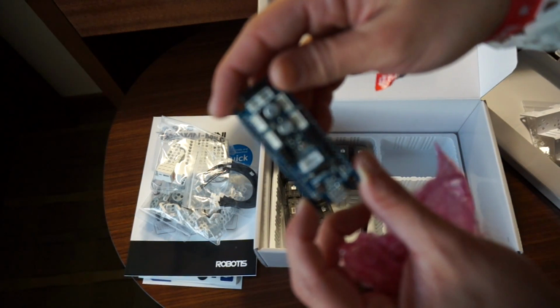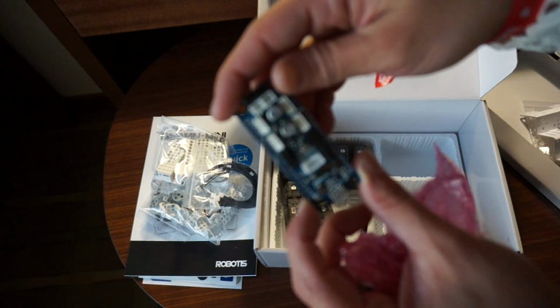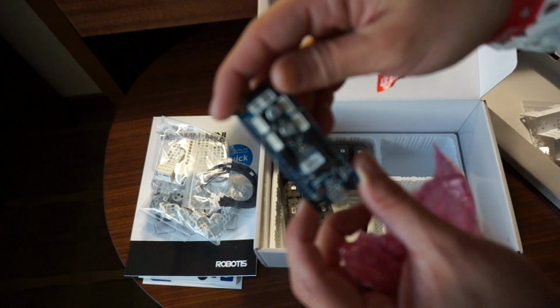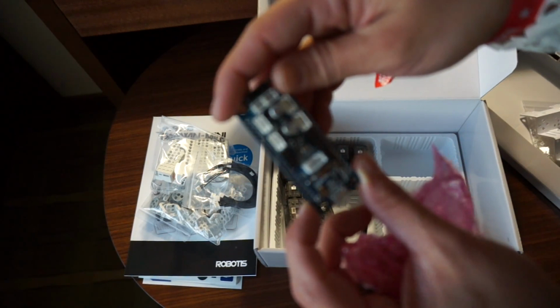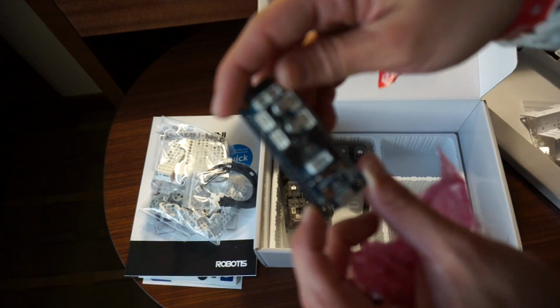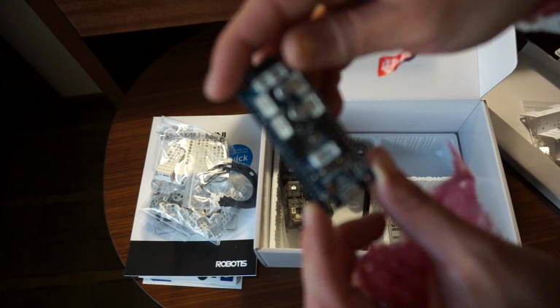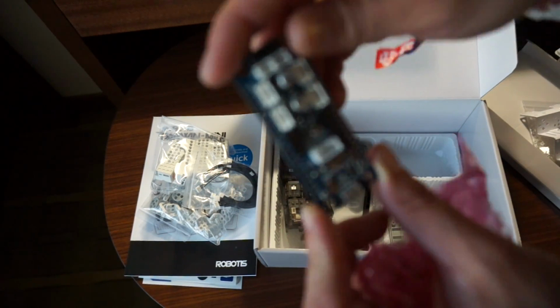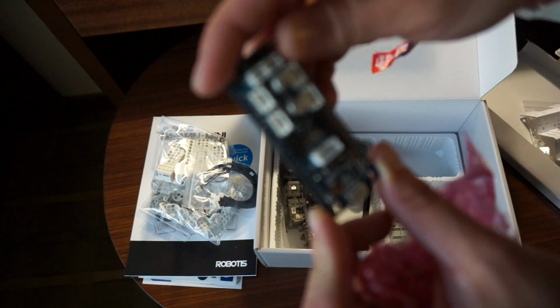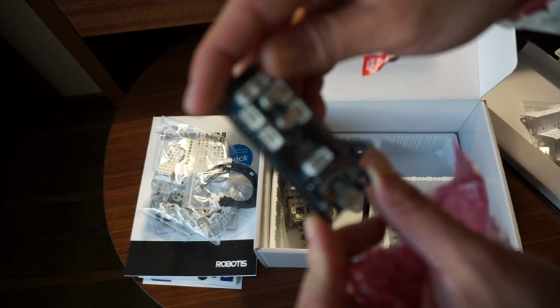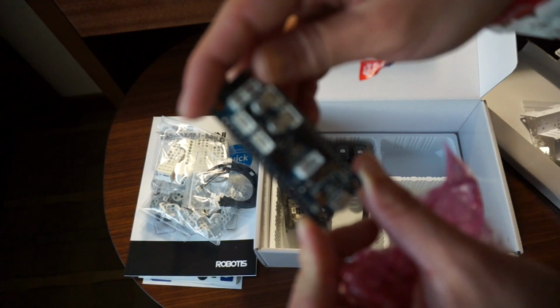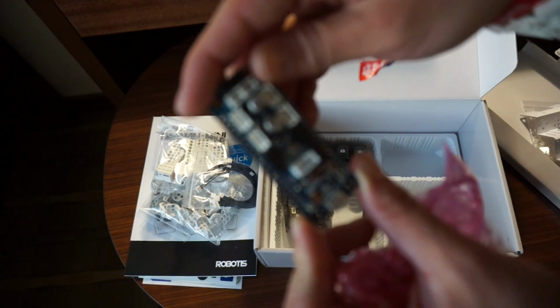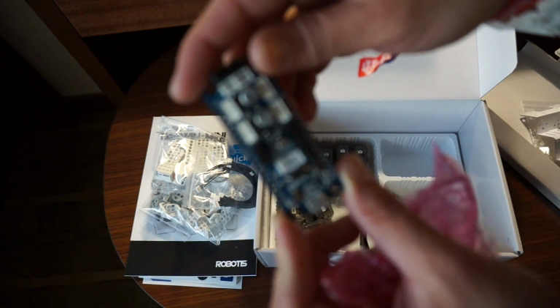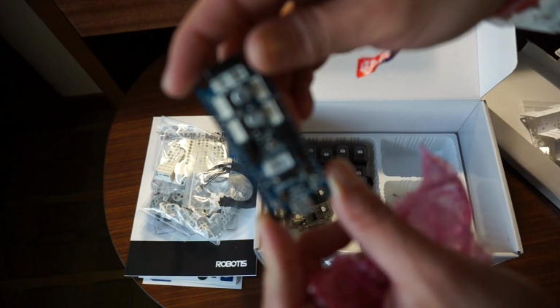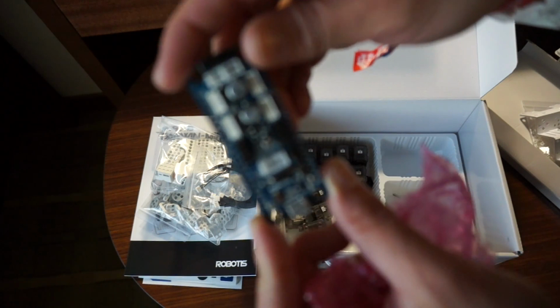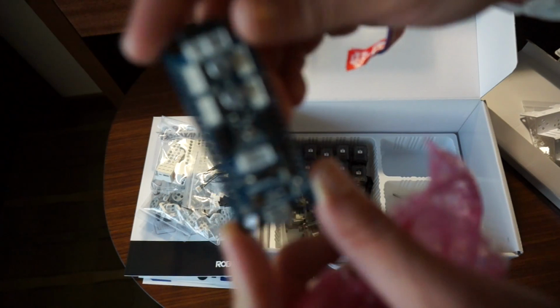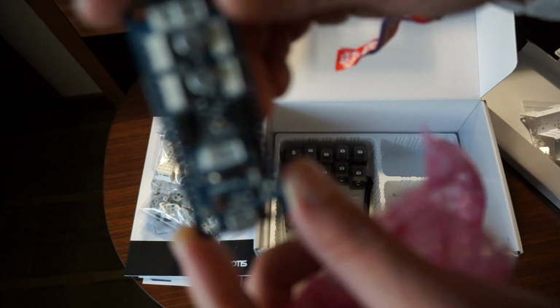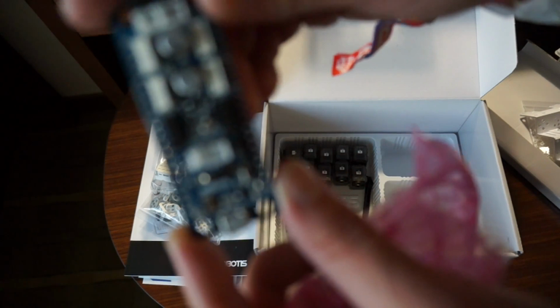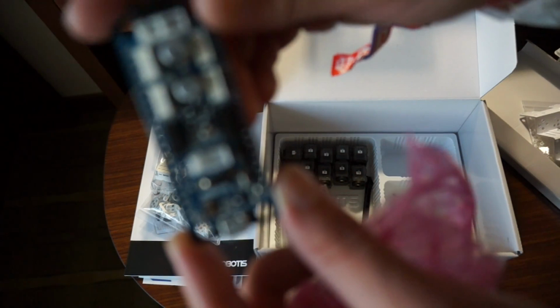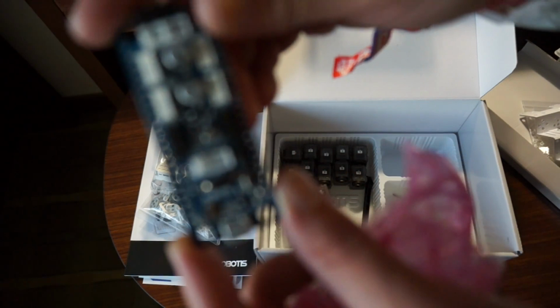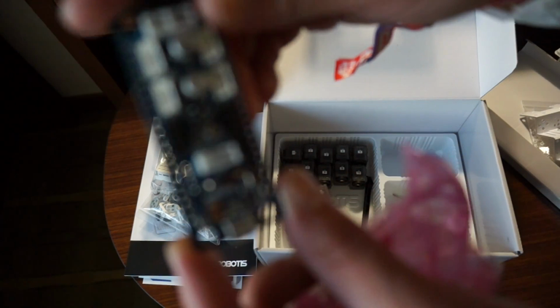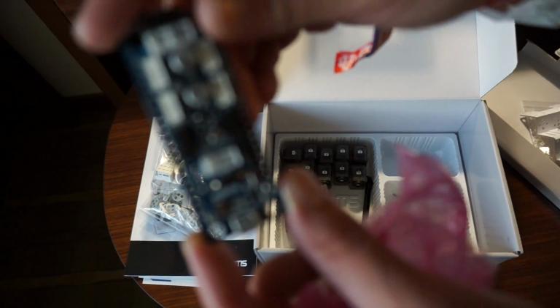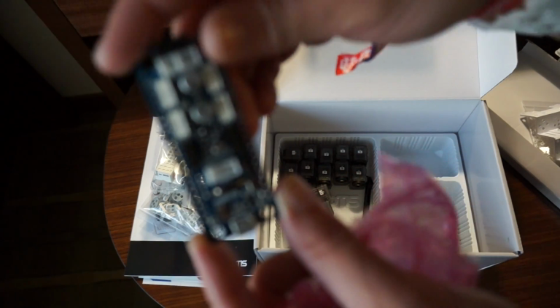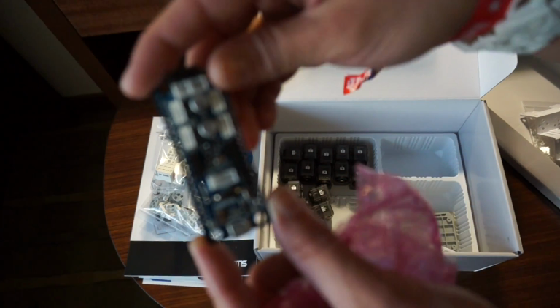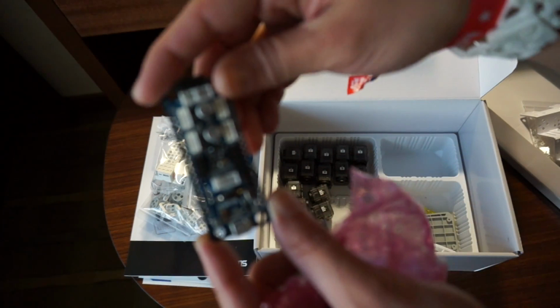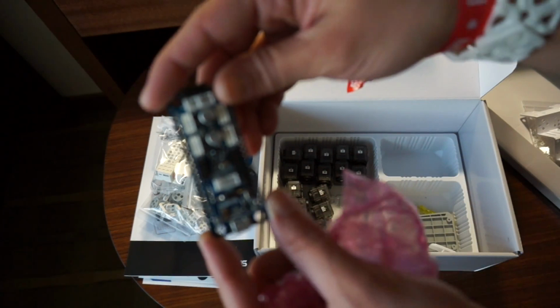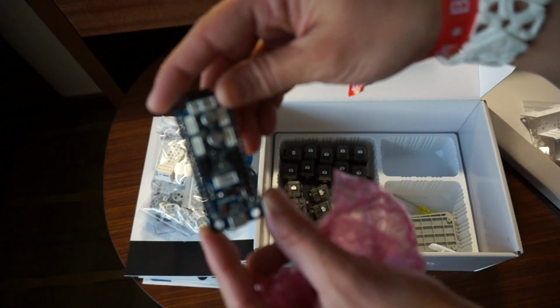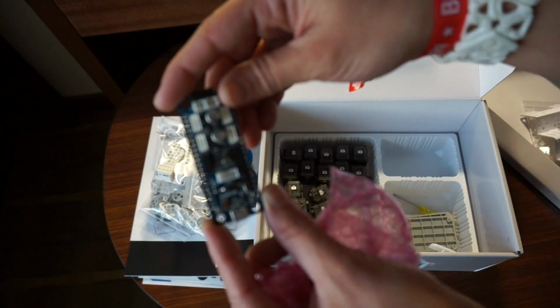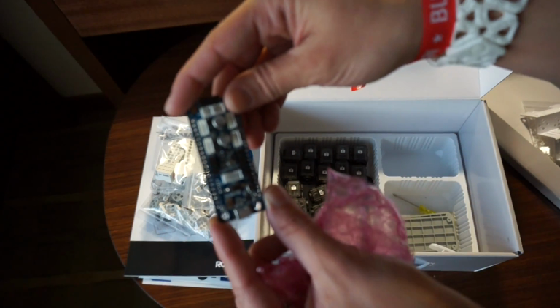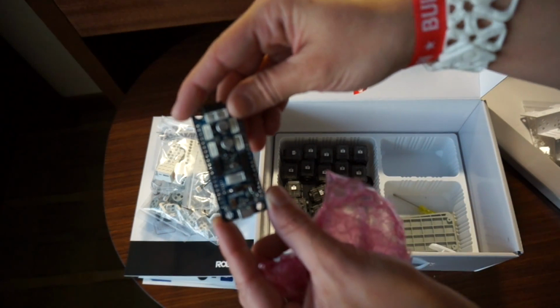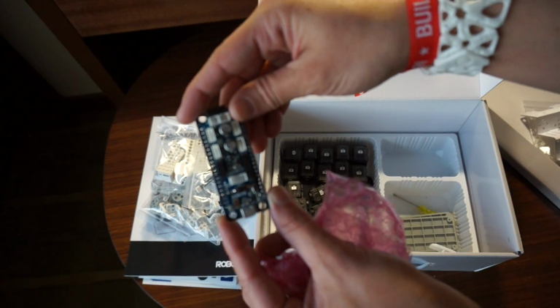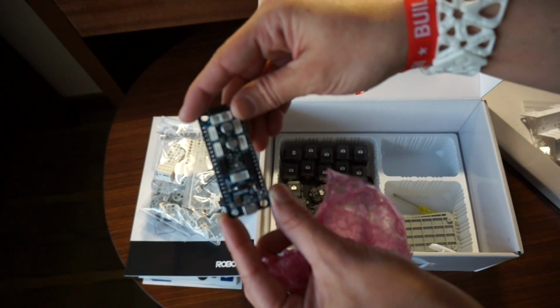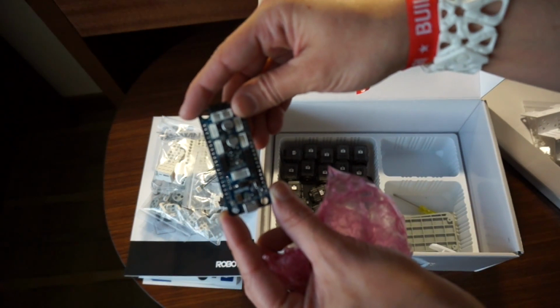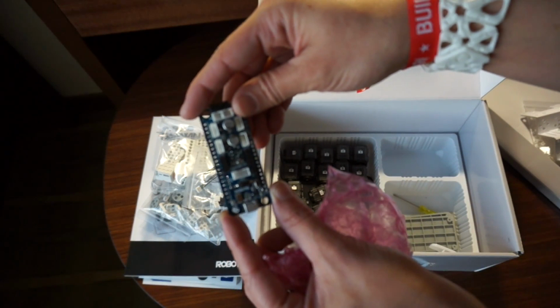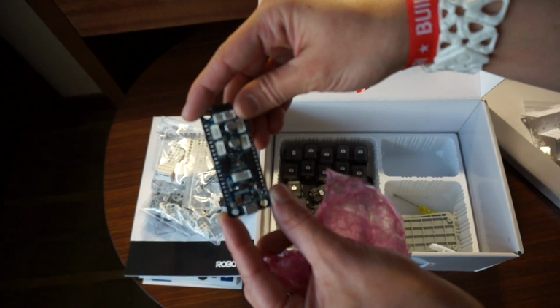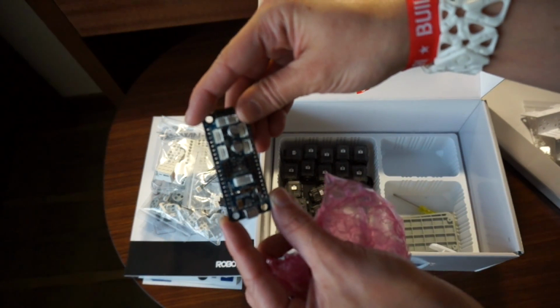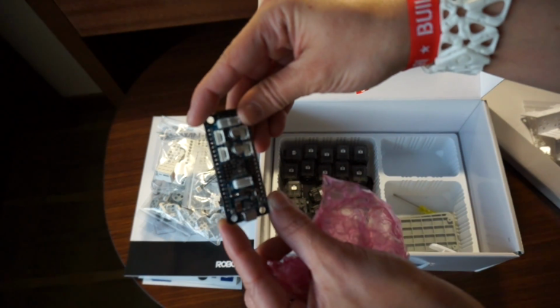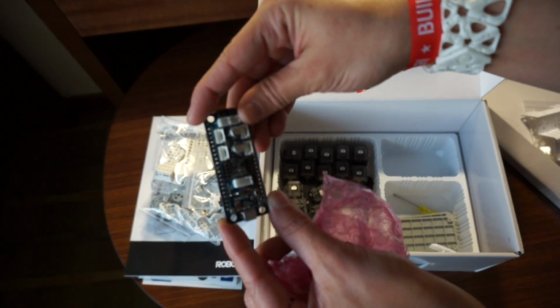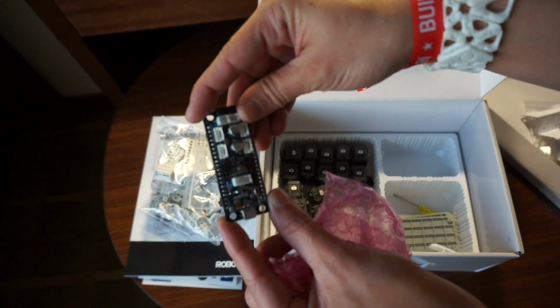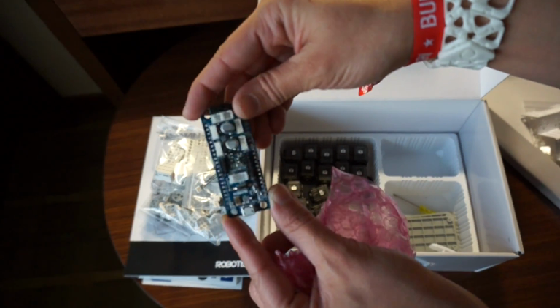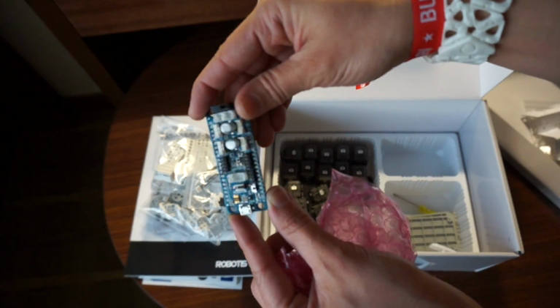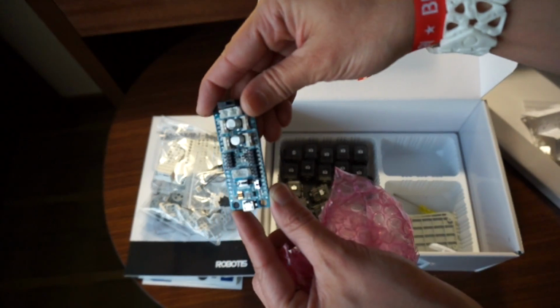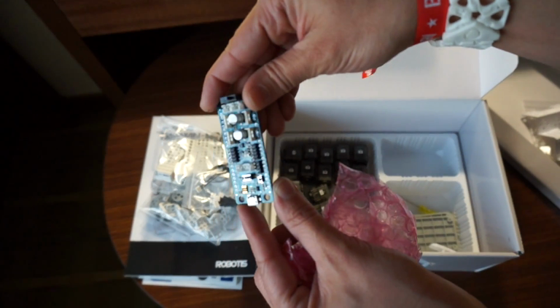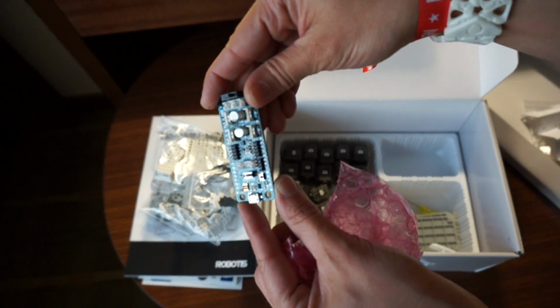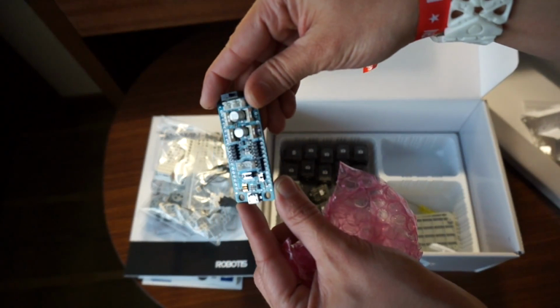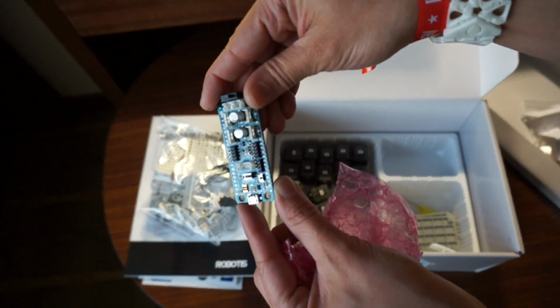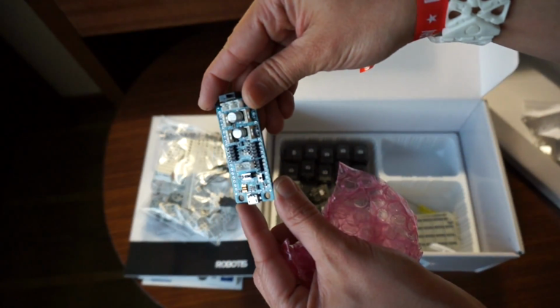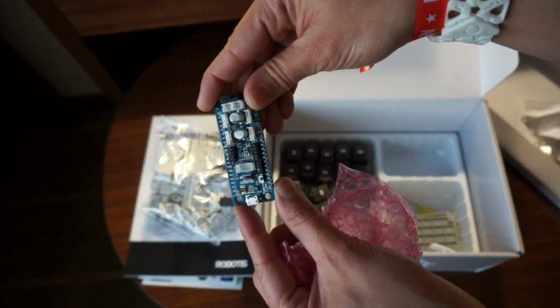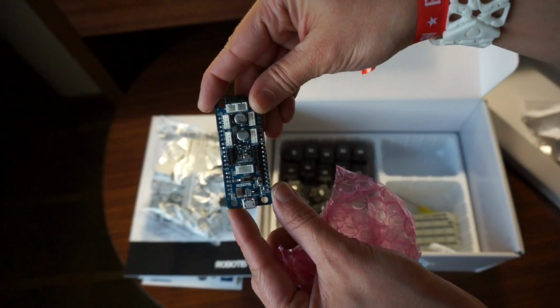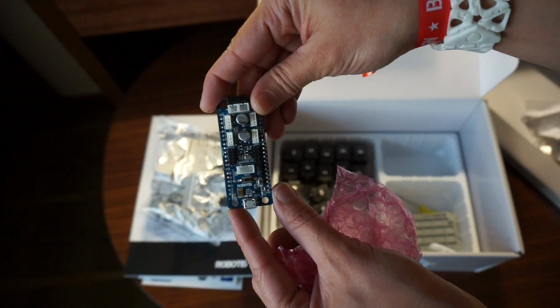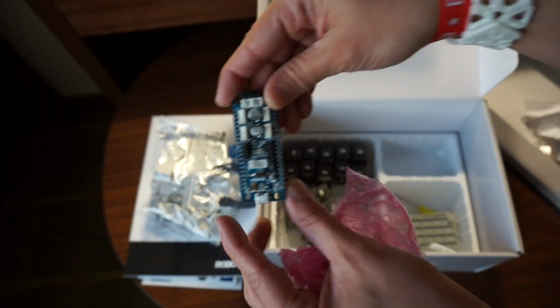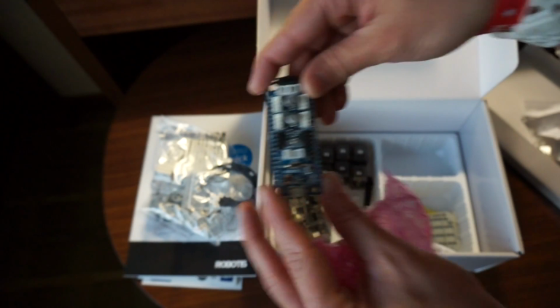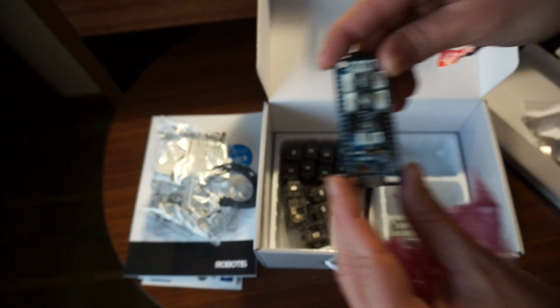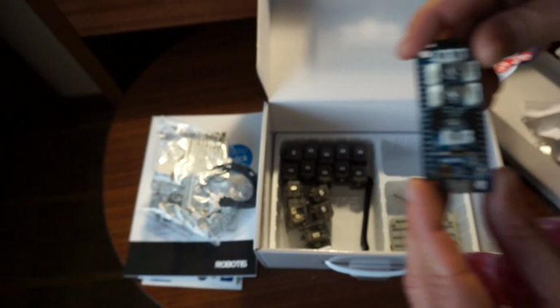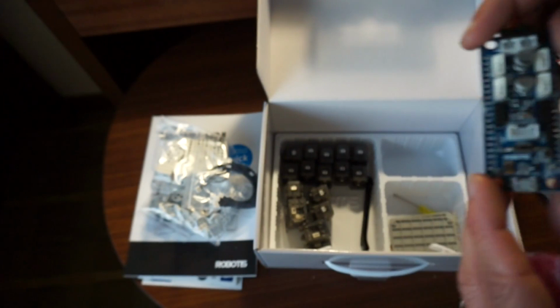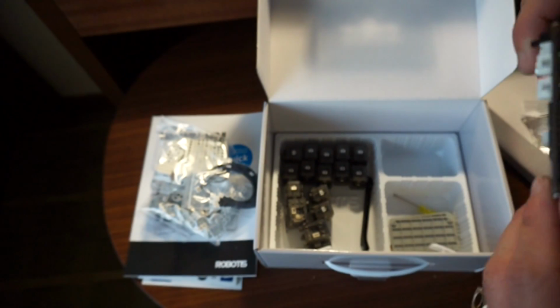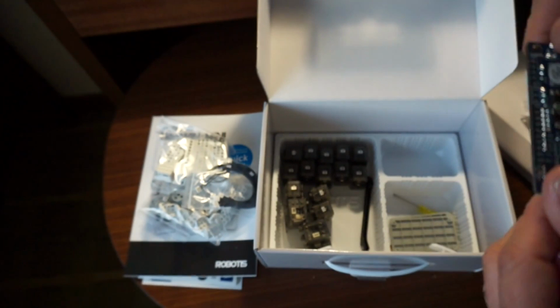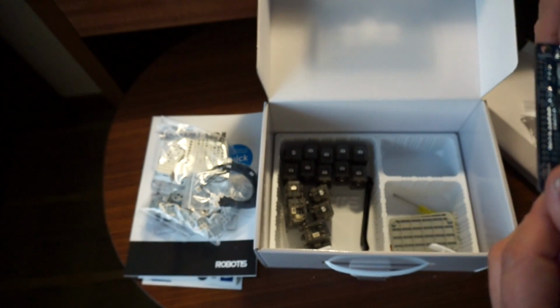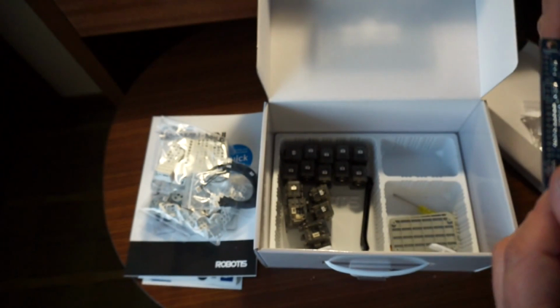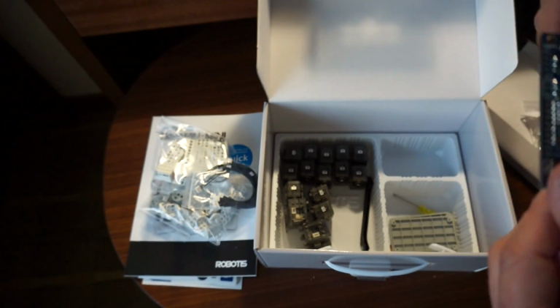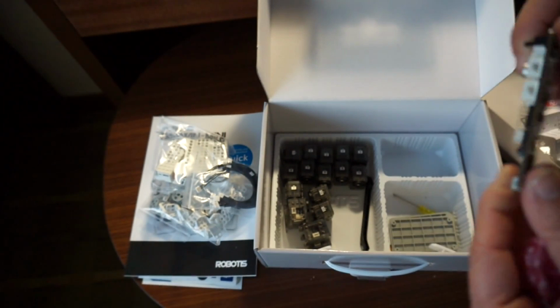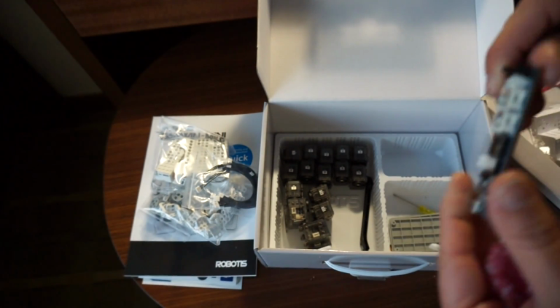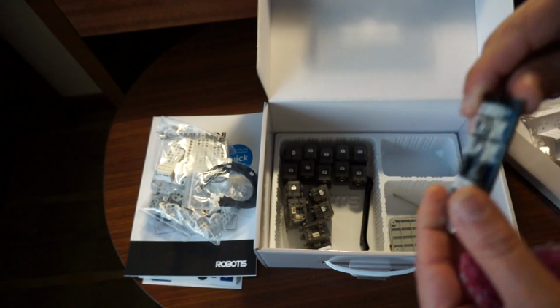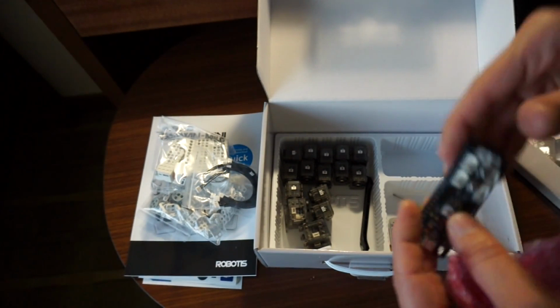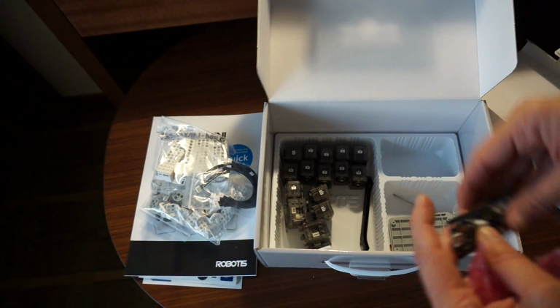And we've got a little robotist controller here. So yeah, this looks great — I'm very excited.